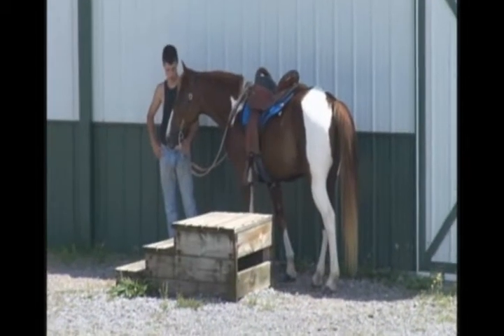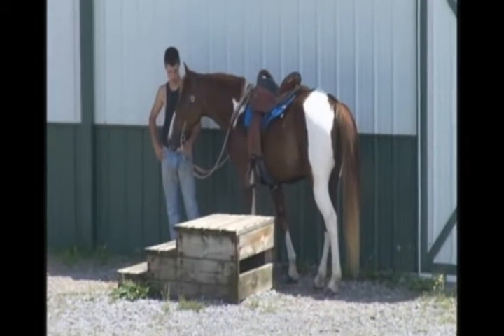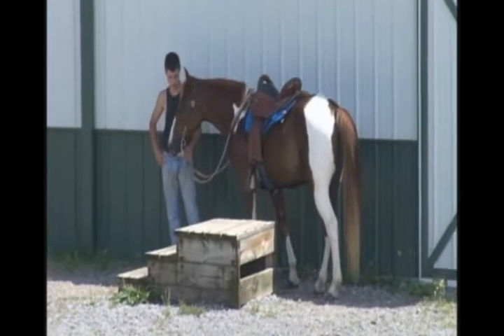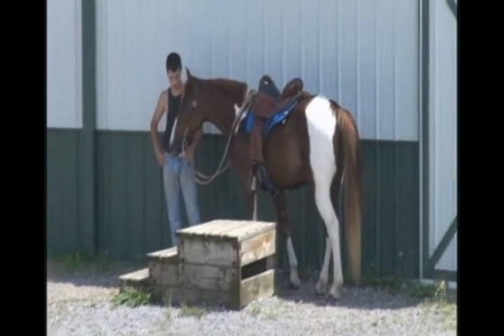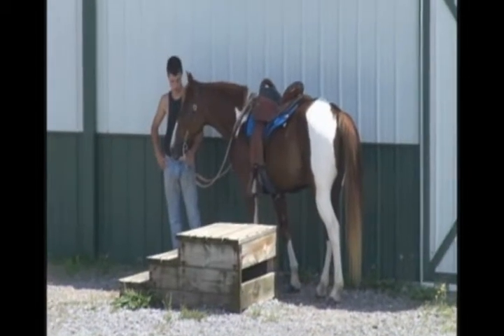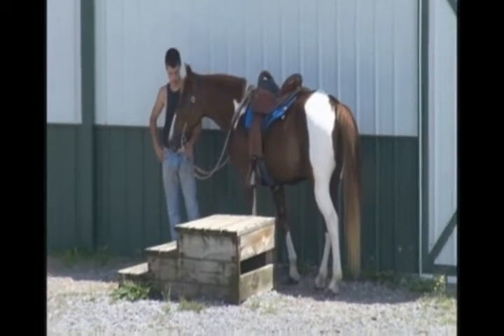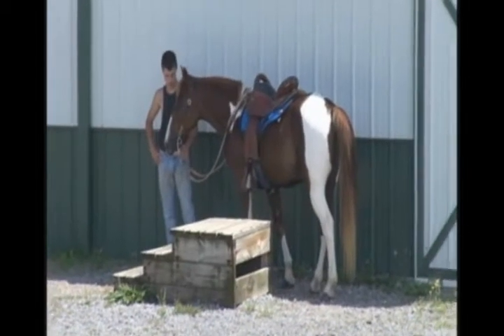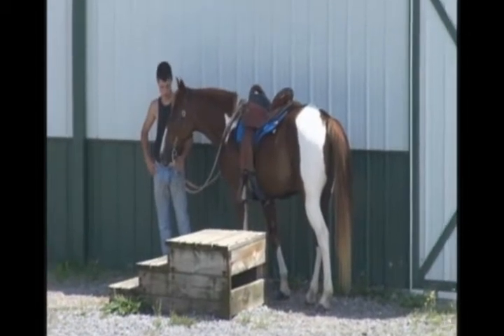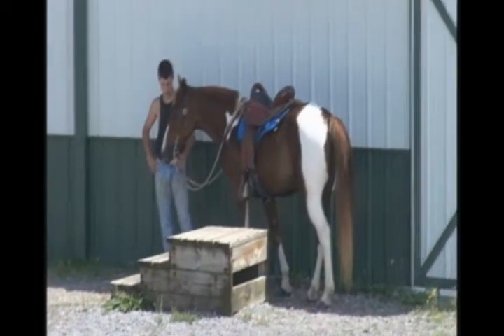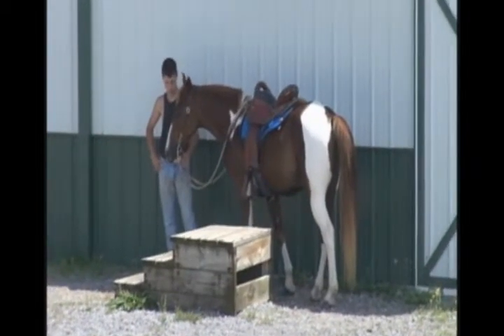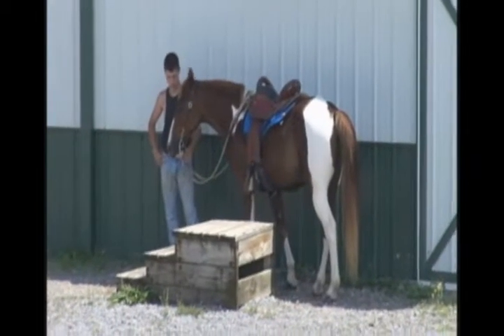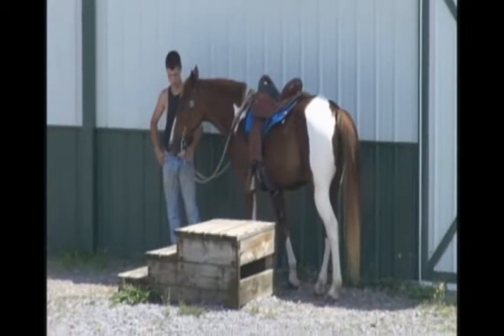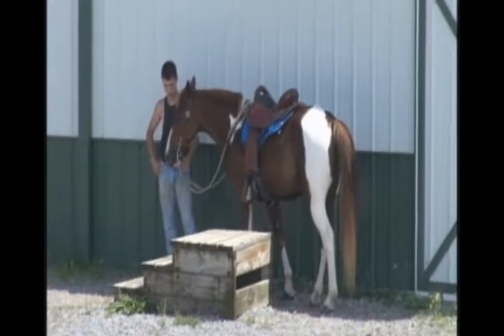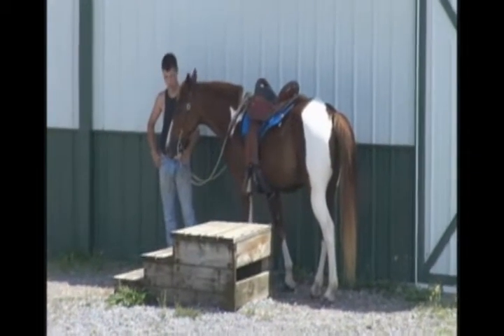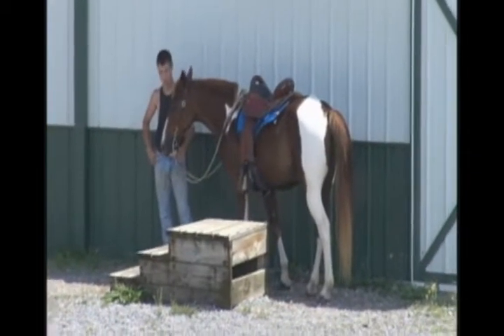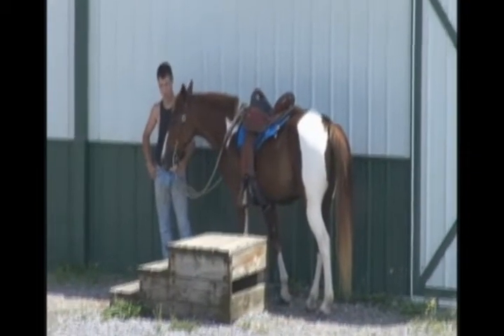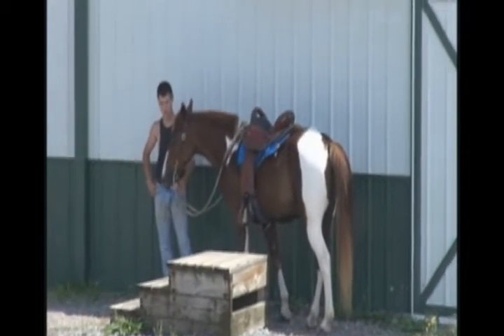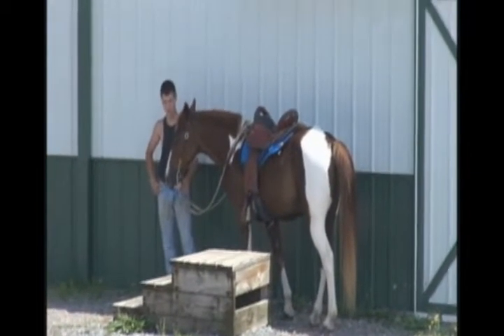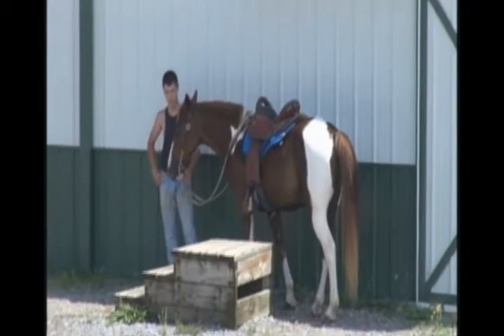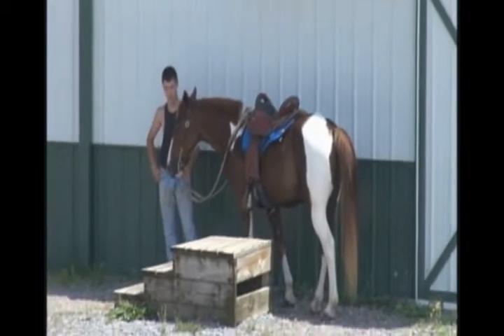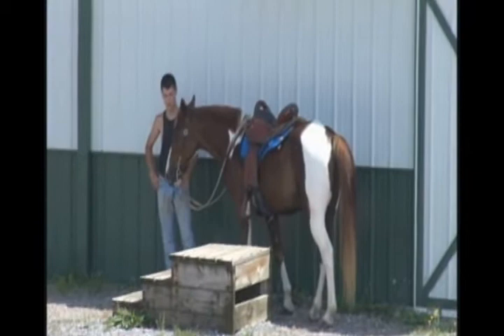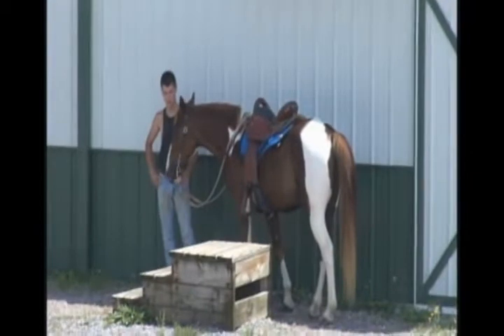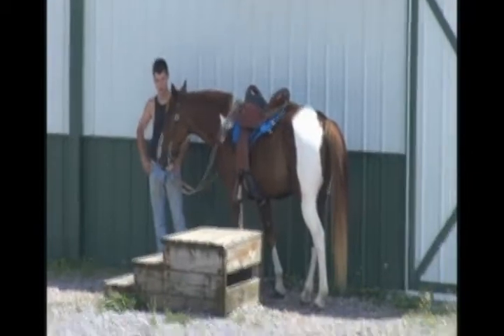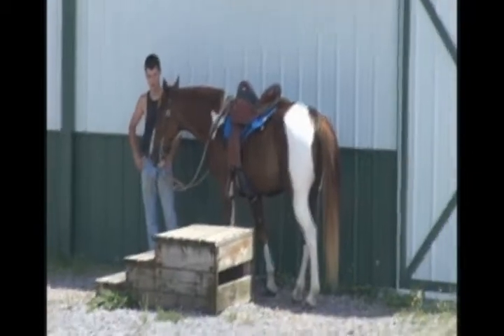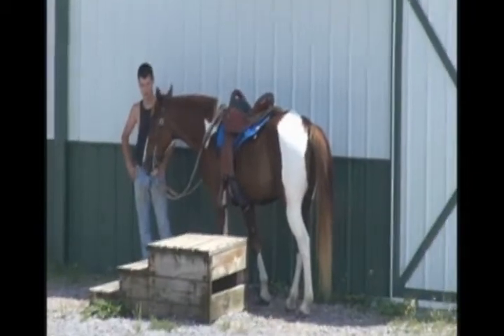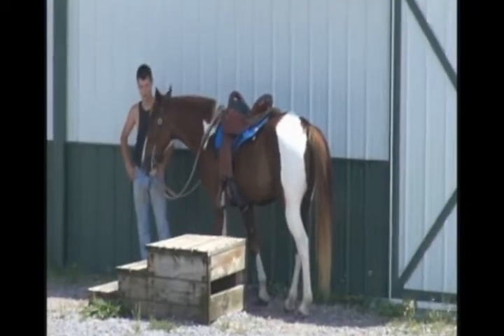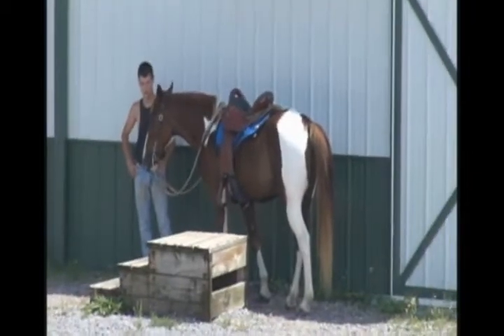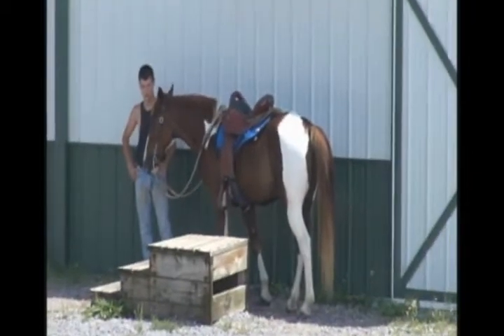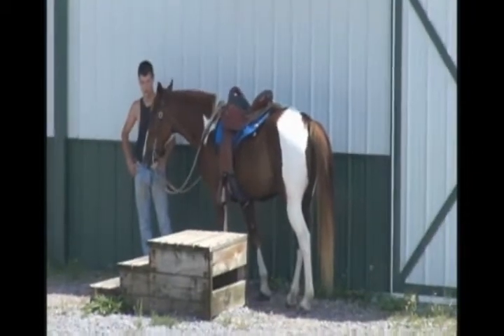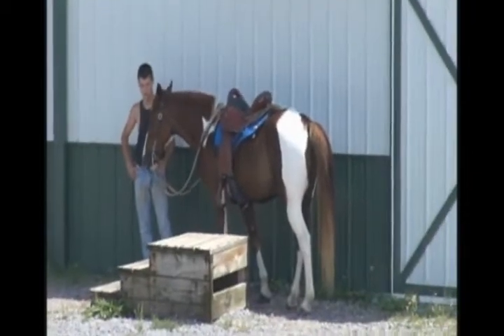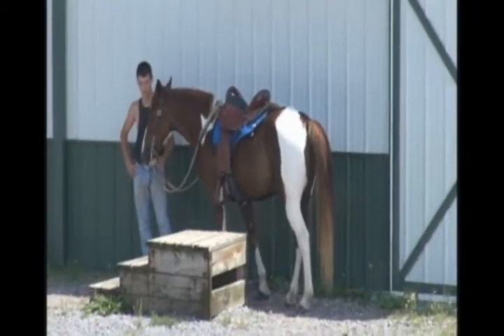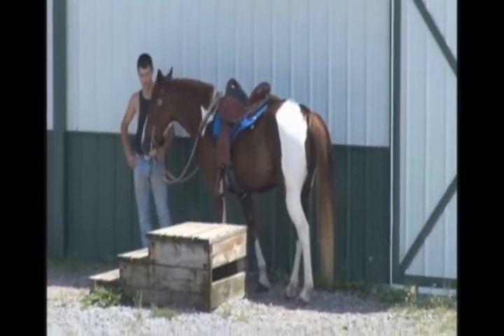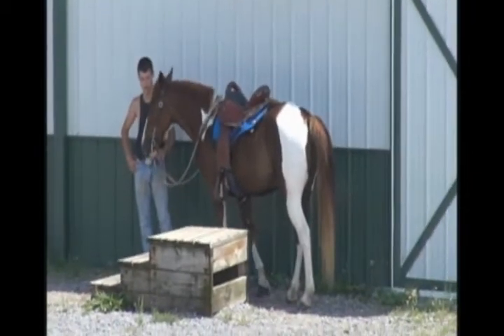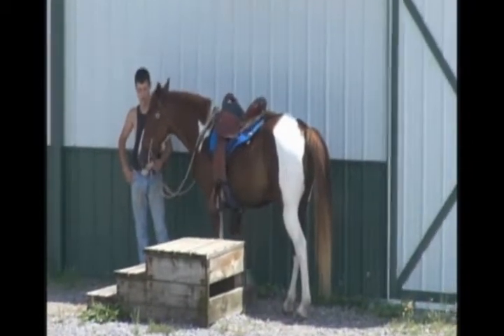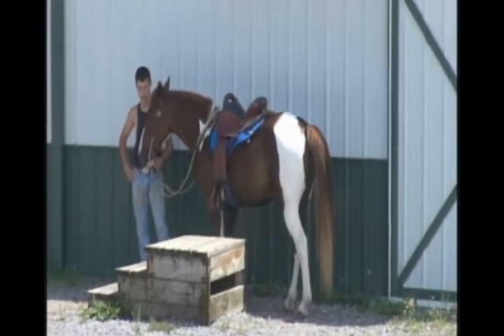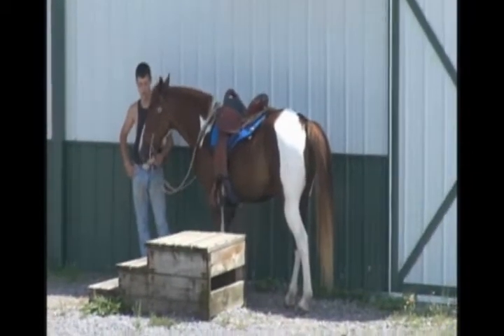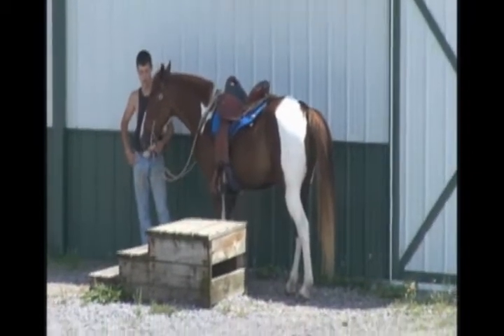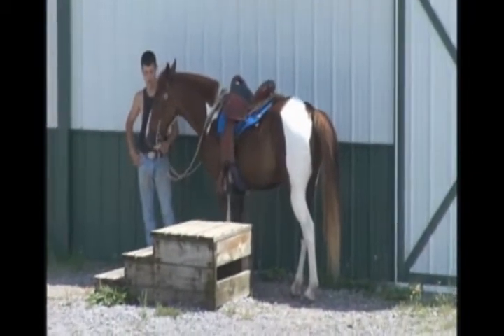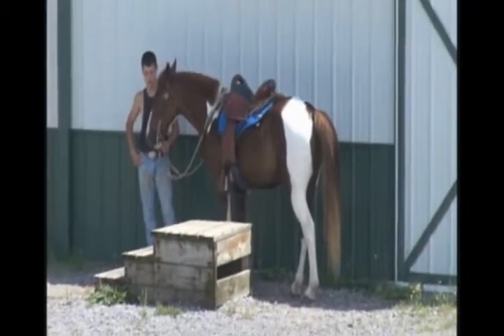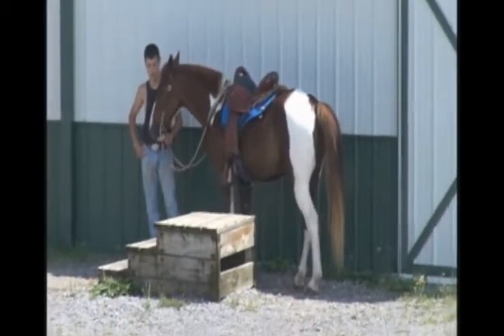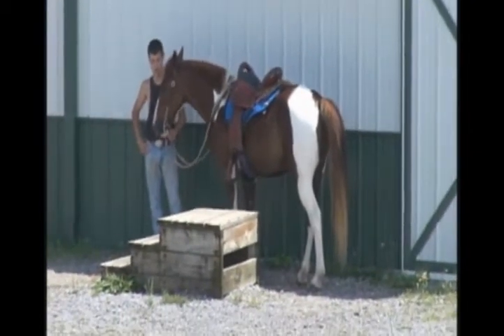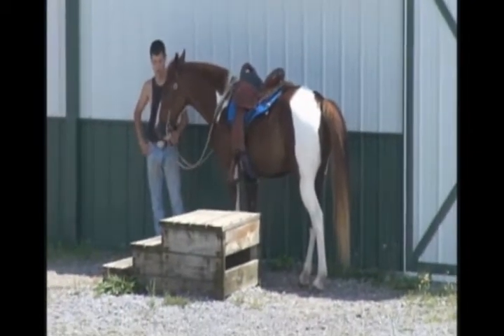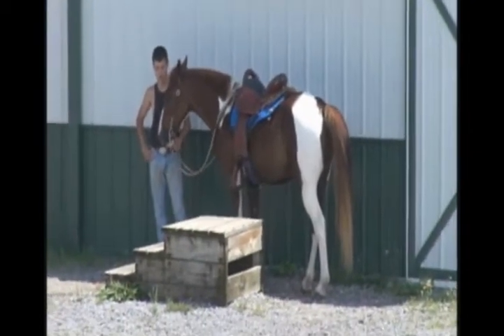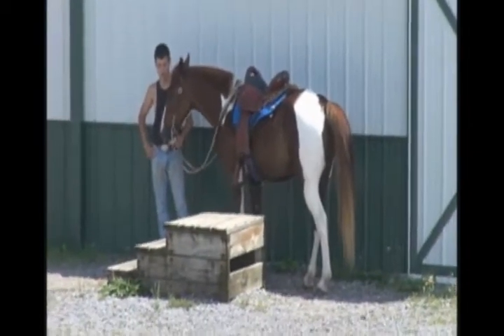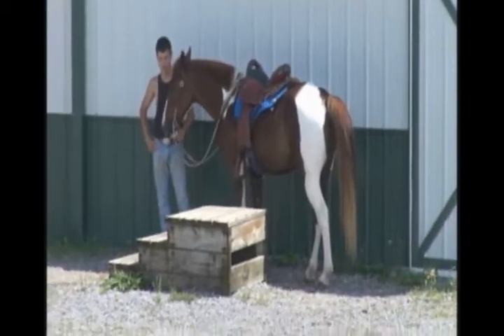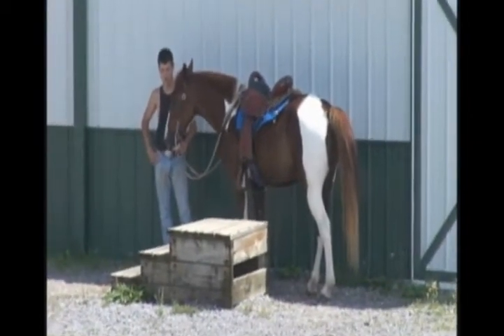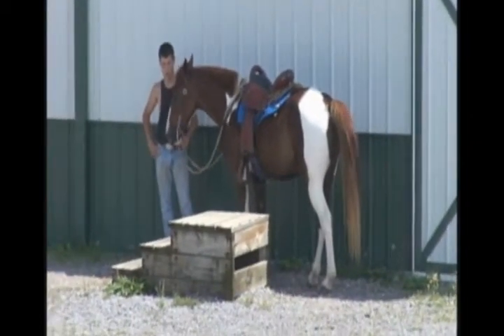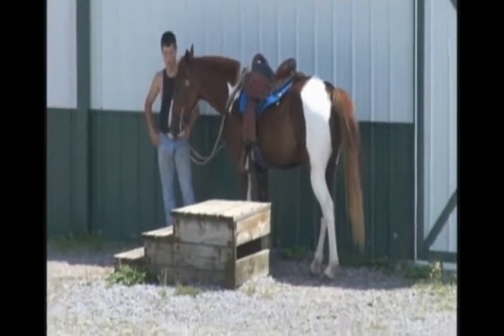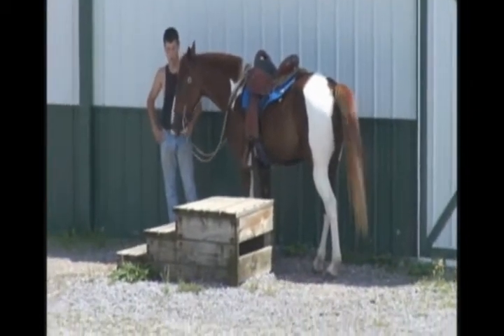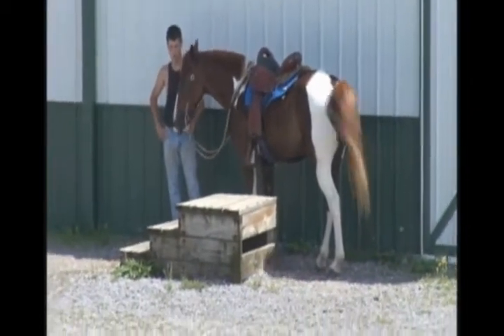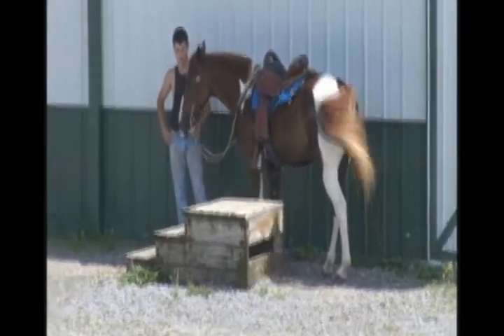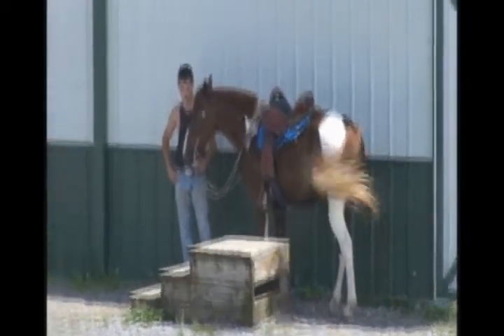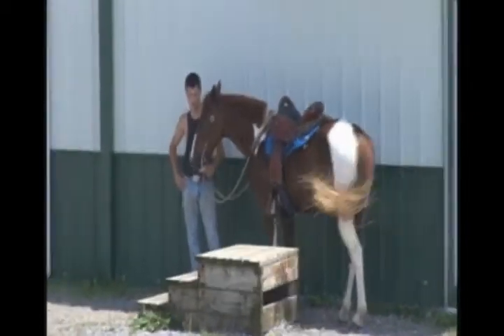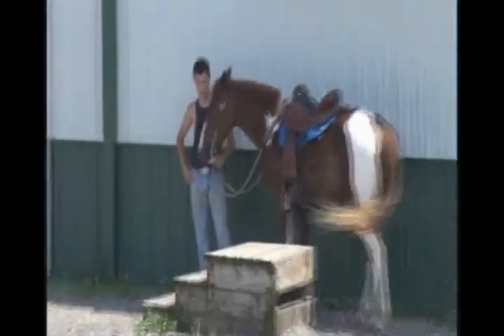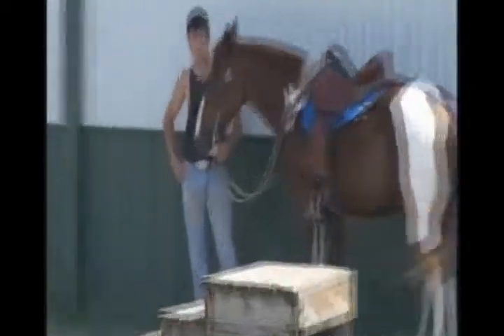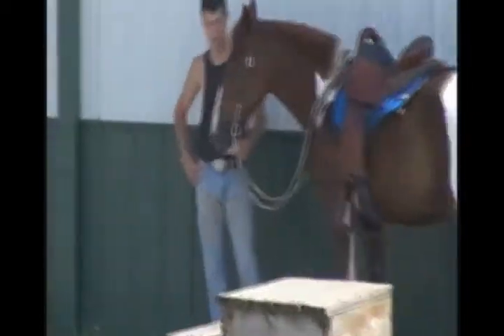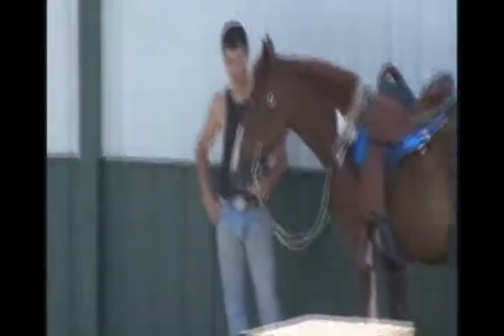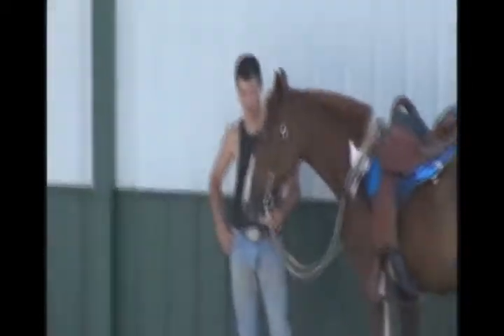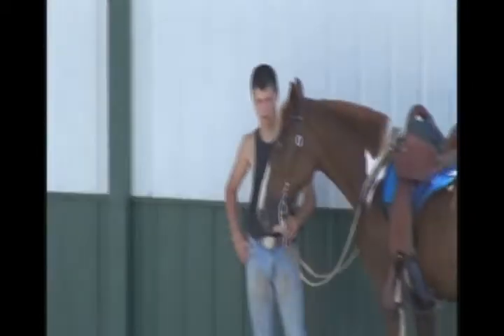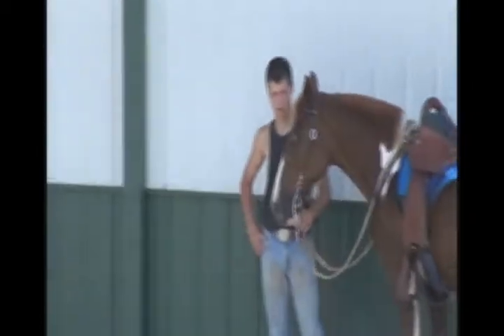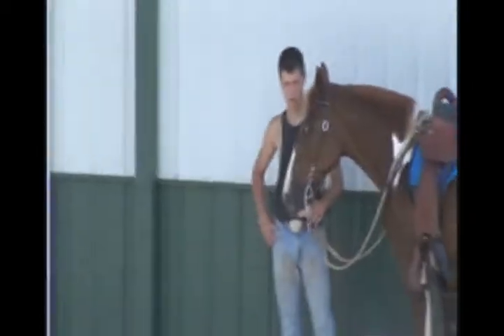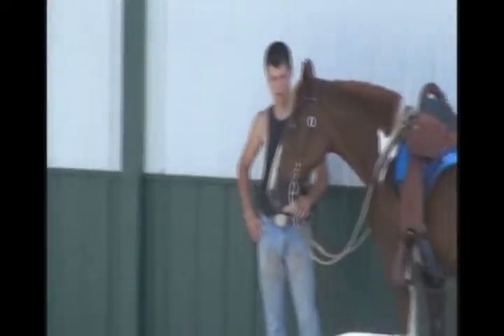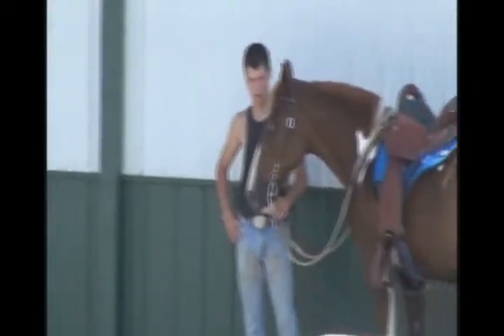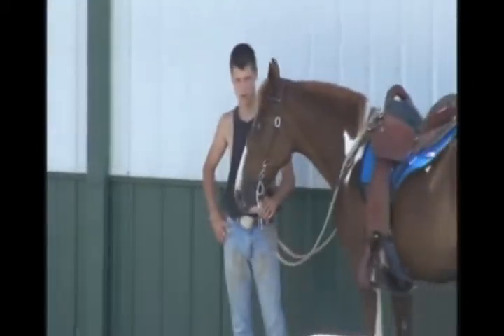This is John's Jigsaw Puzzle. He's a 10-year-old registered spotted saddle horse with 15 hands.